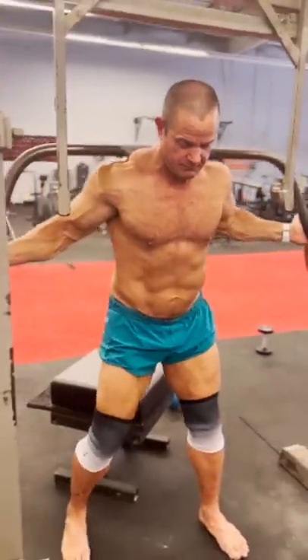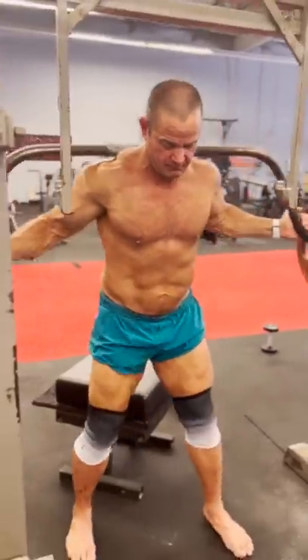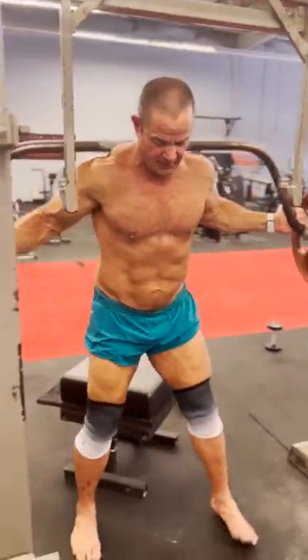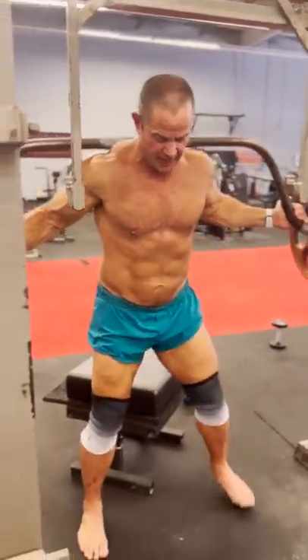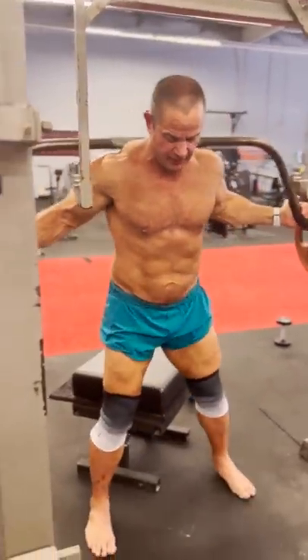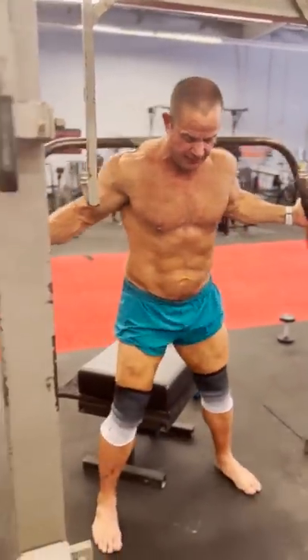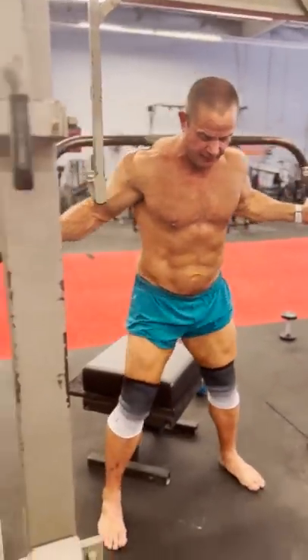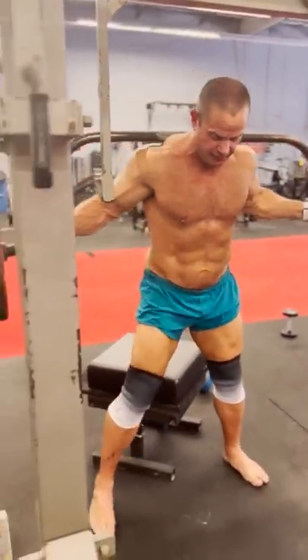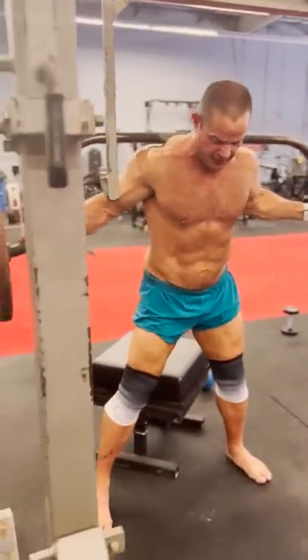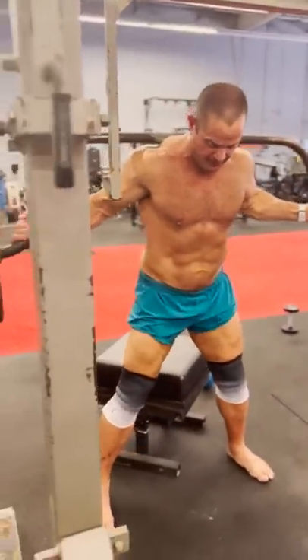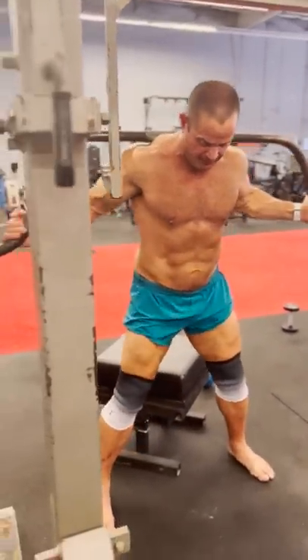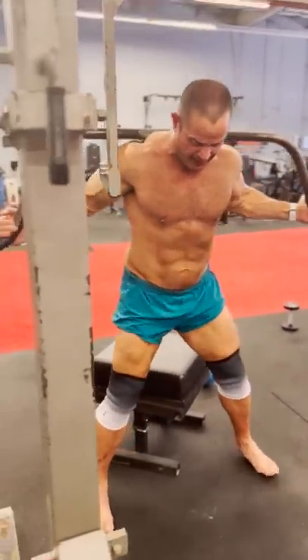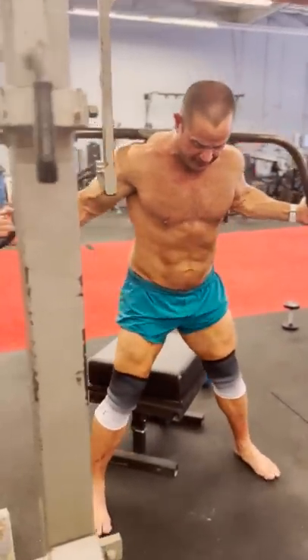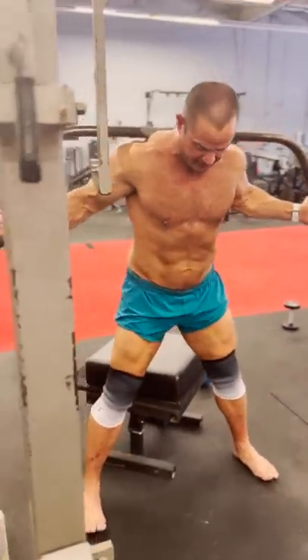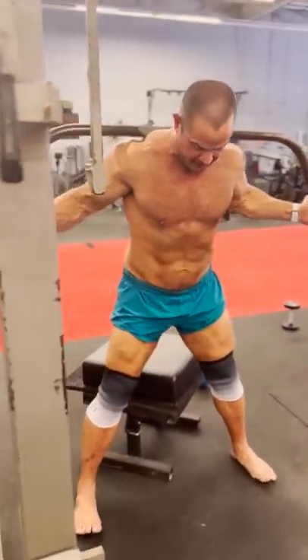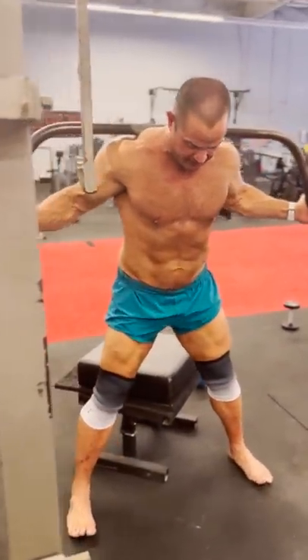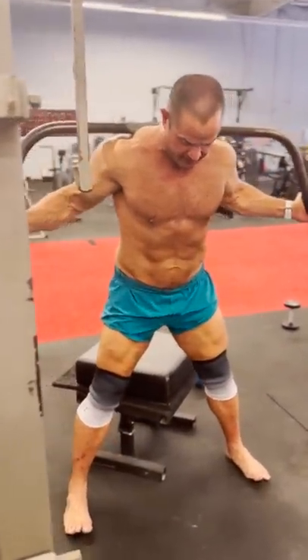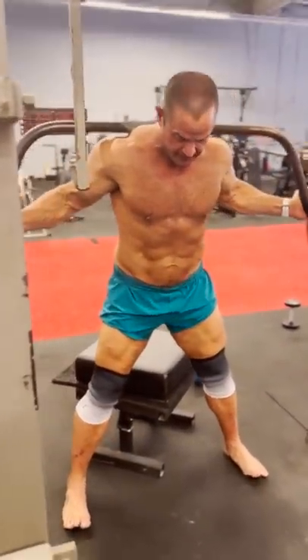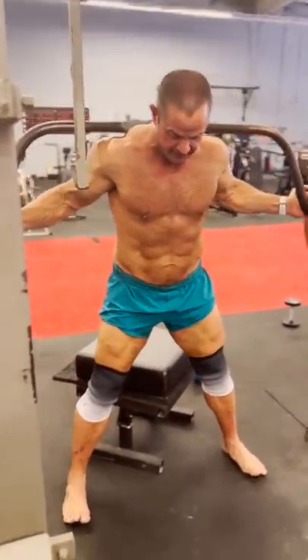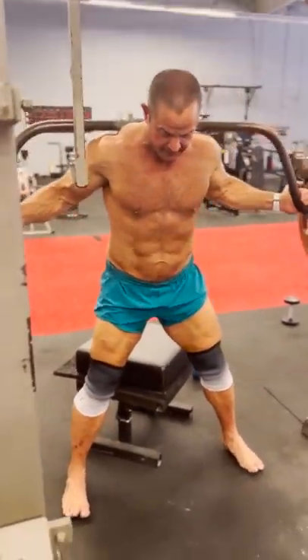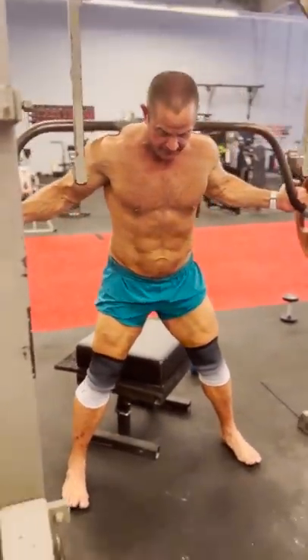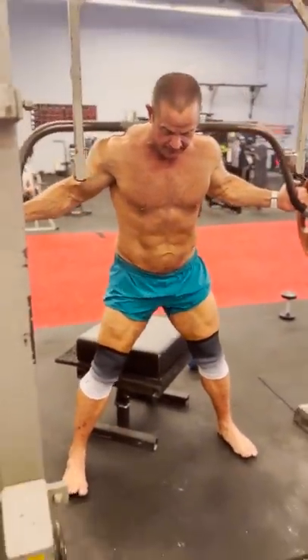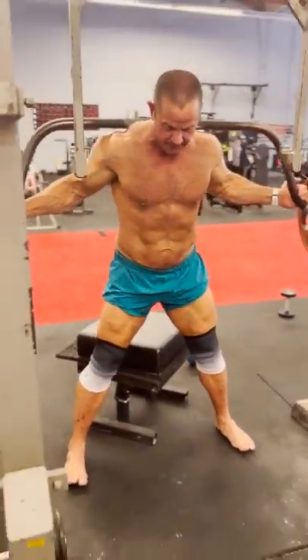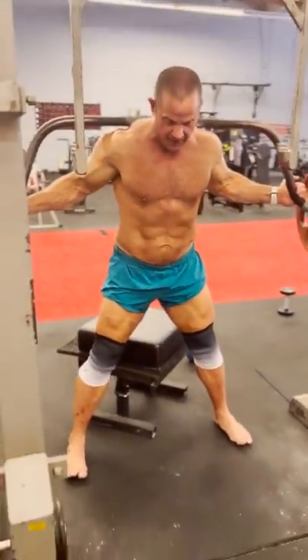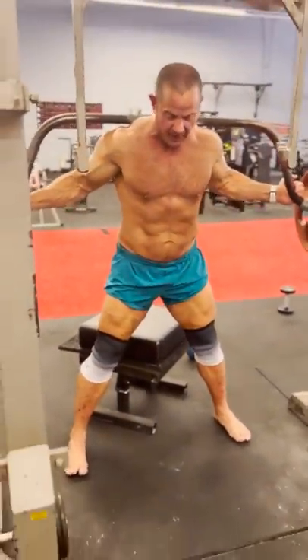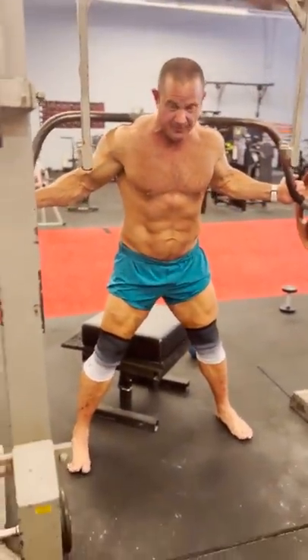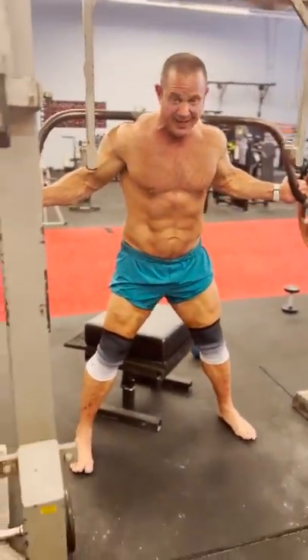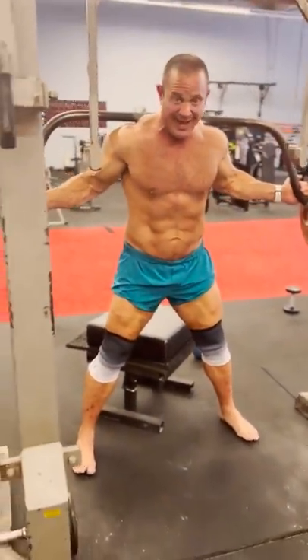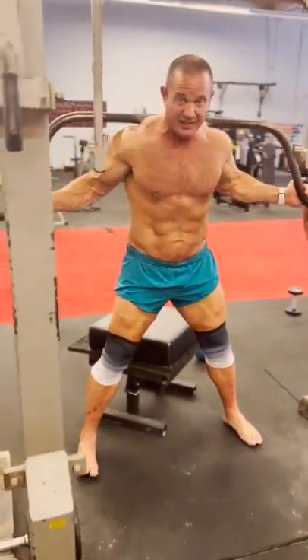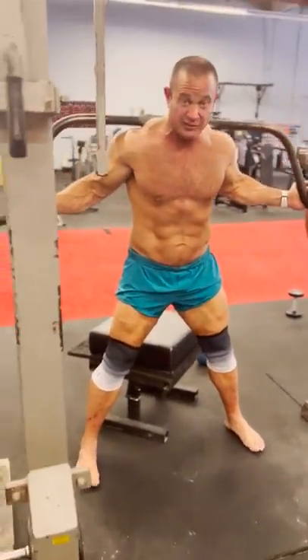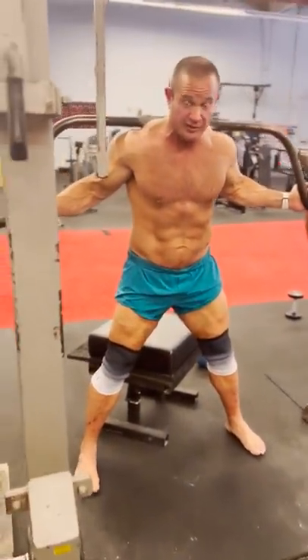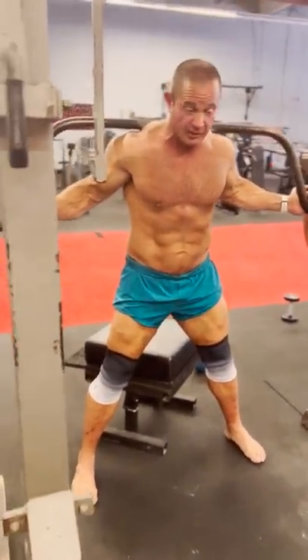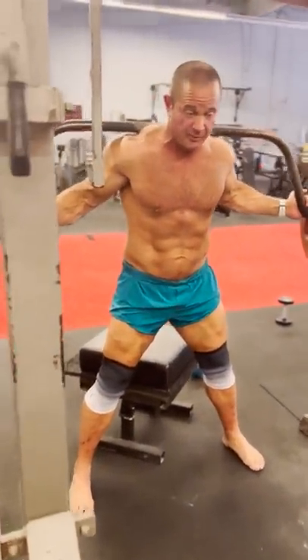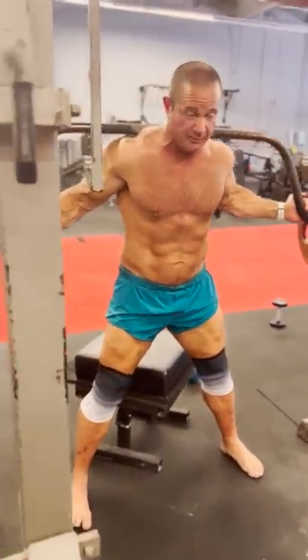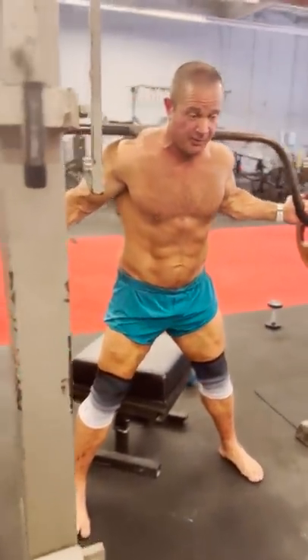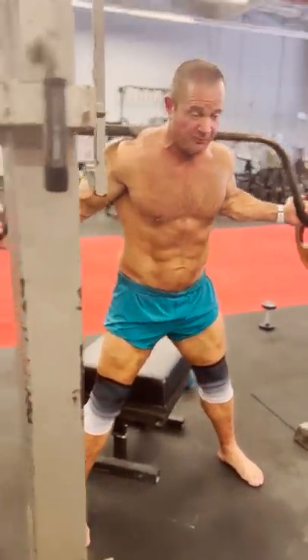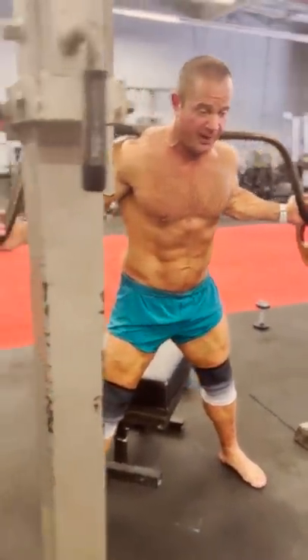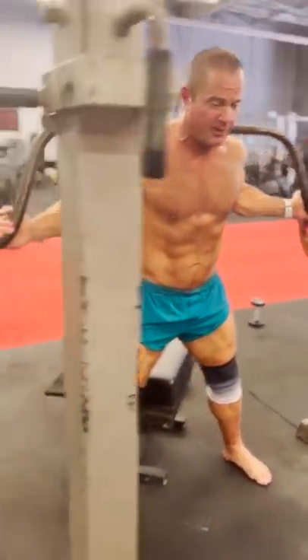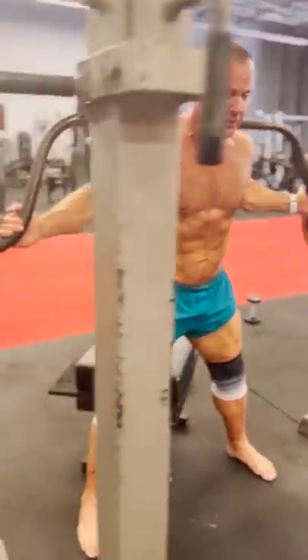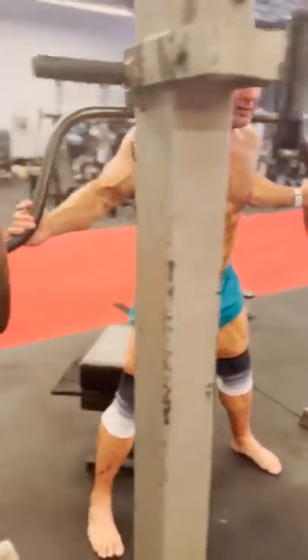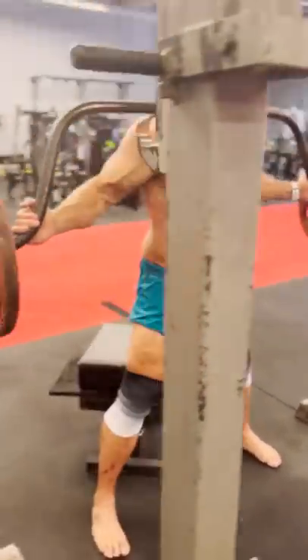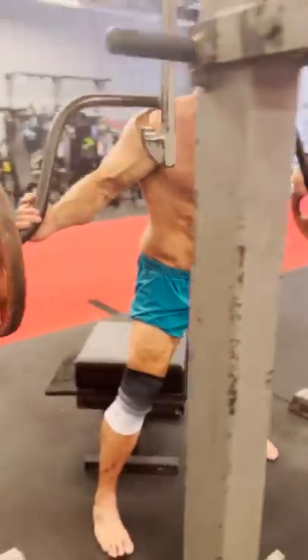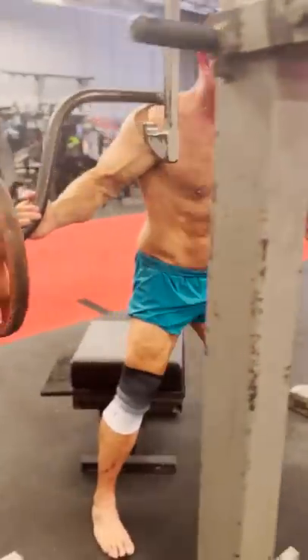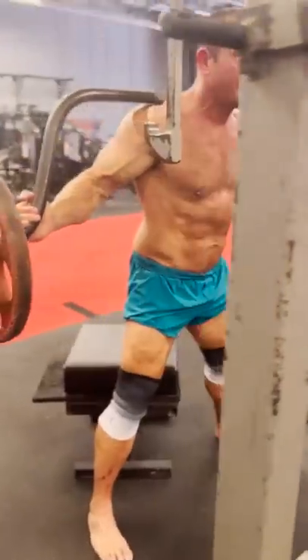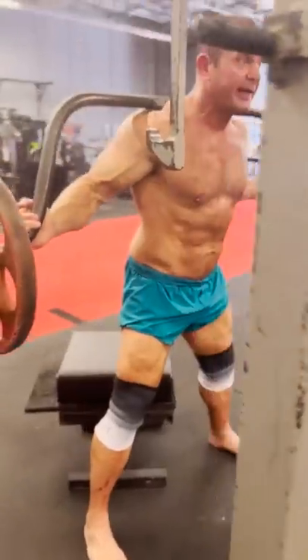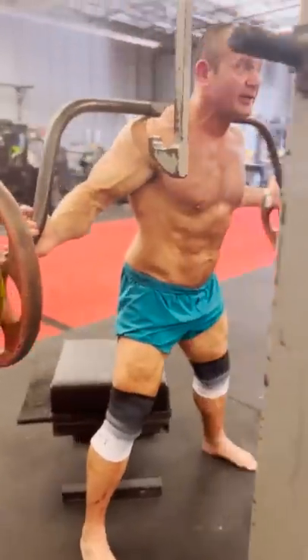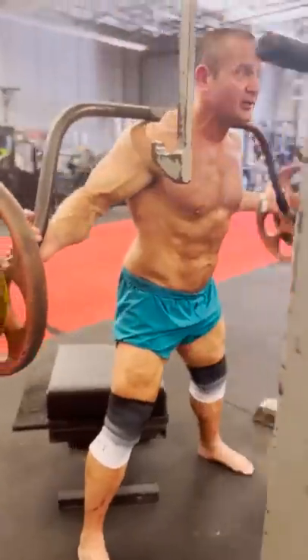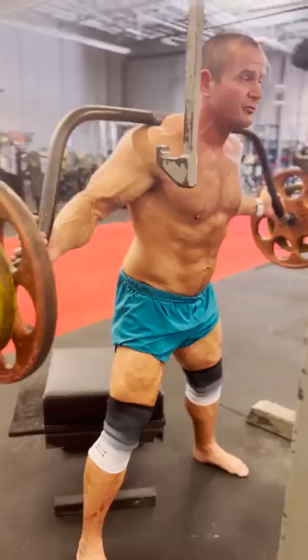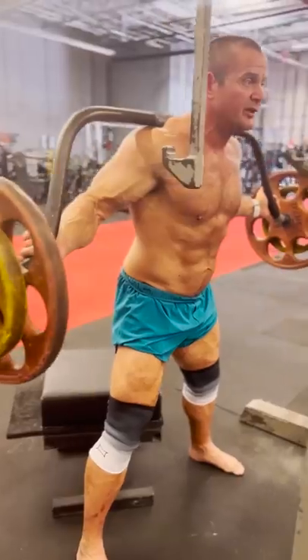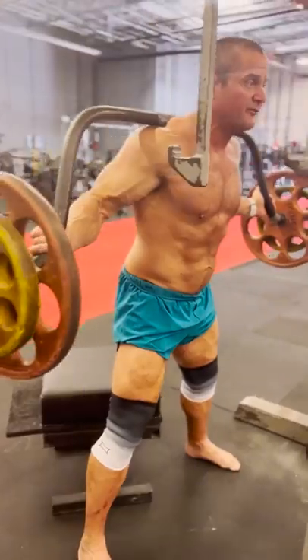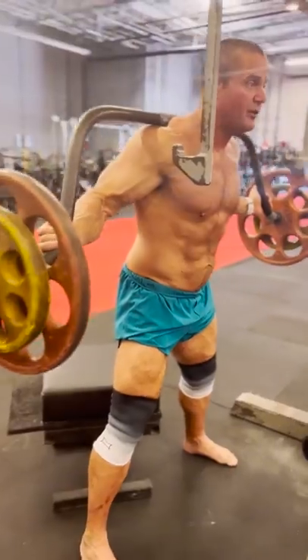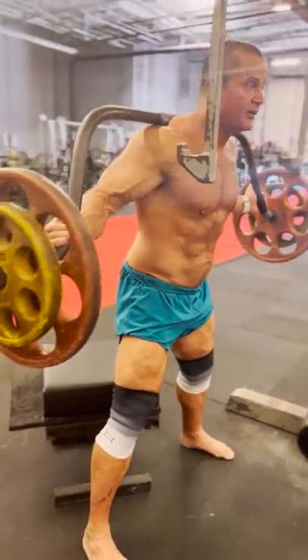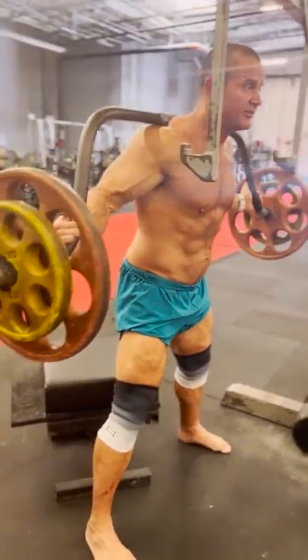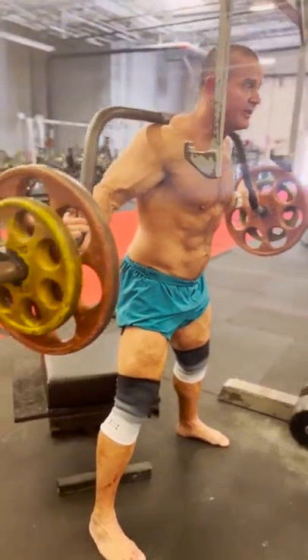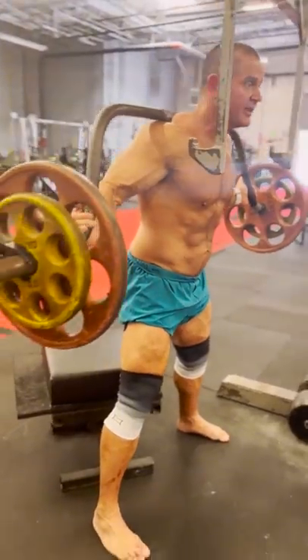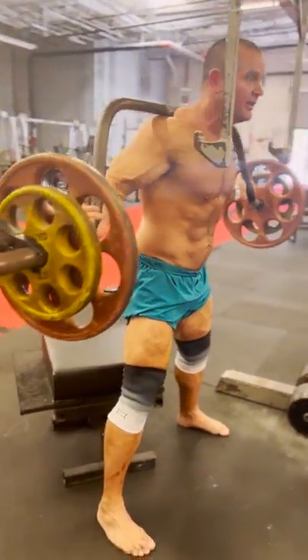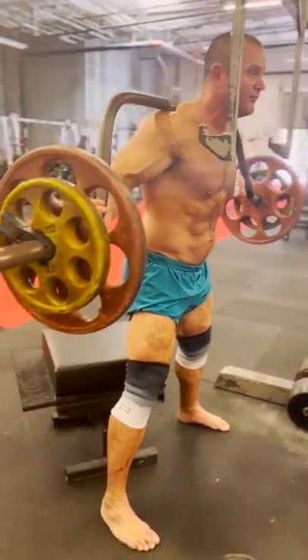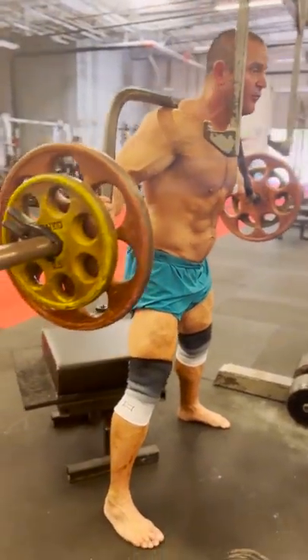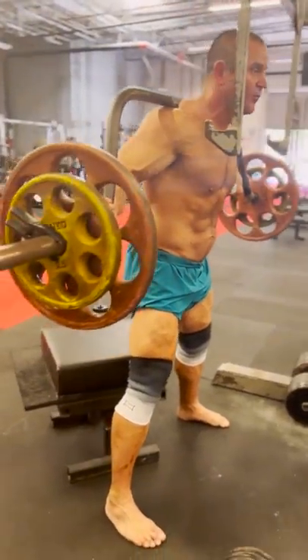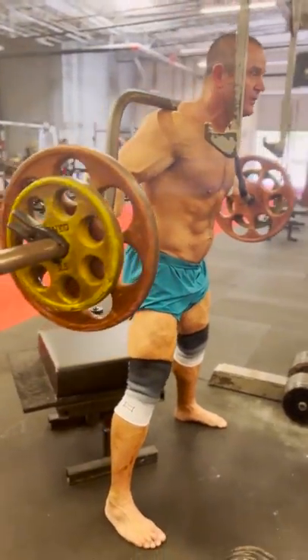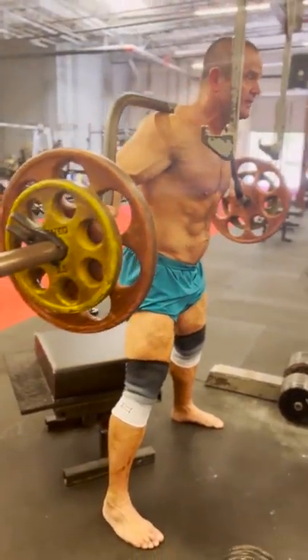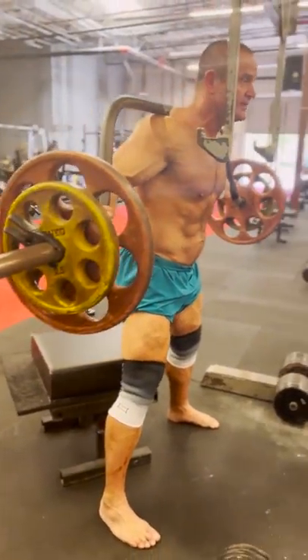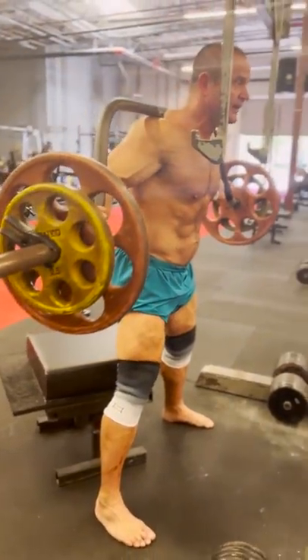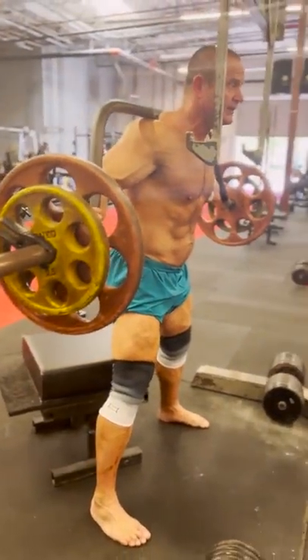I really prefer that my box height be actually a little bit above parallel, and I just really focus in on the form and the technique.